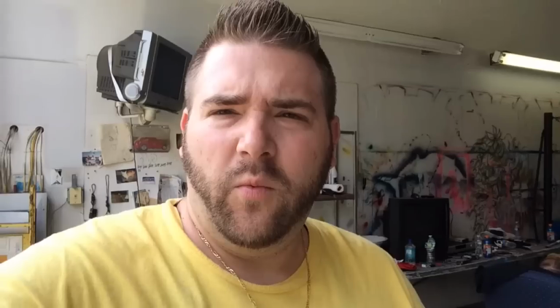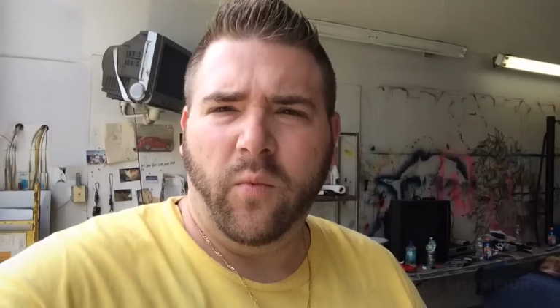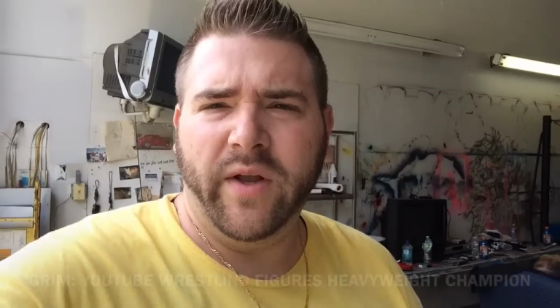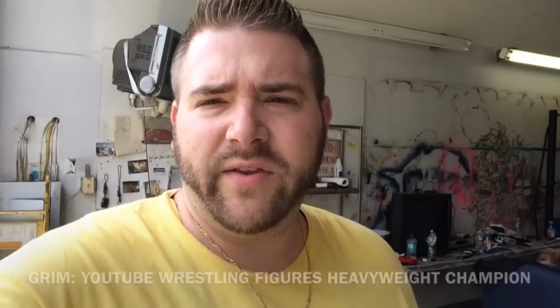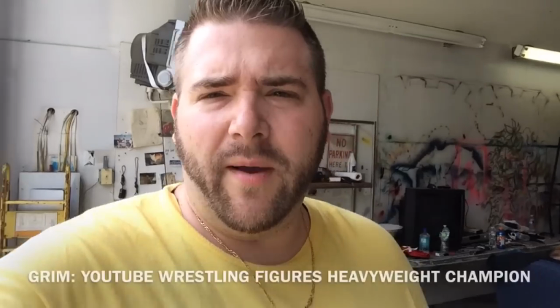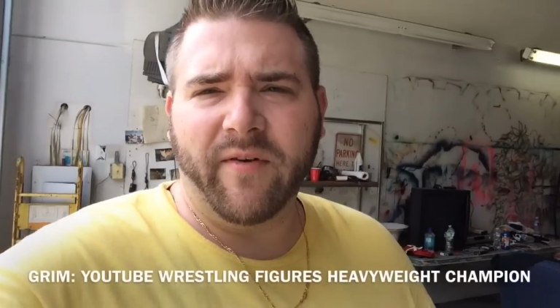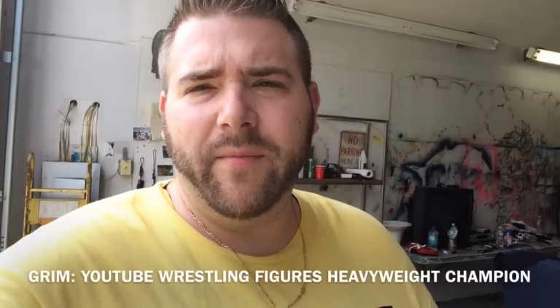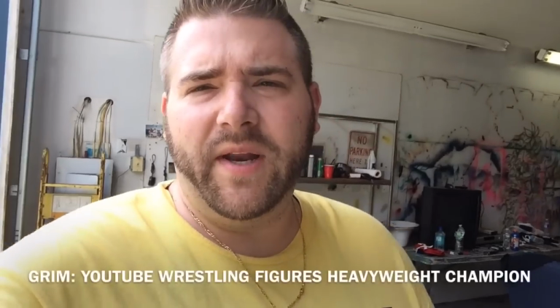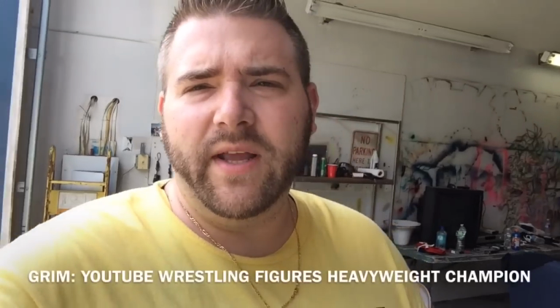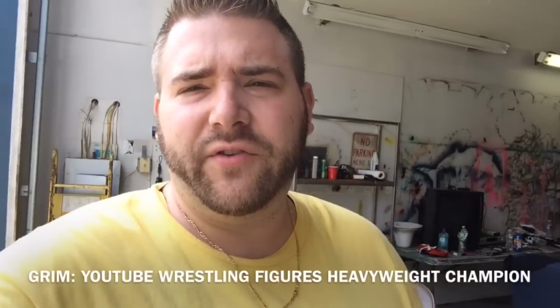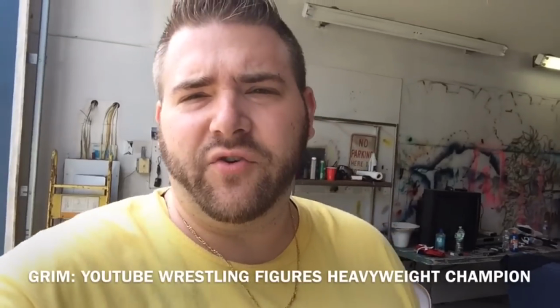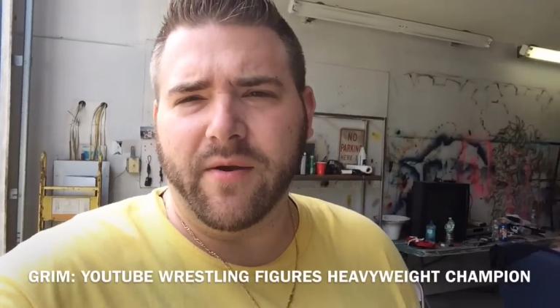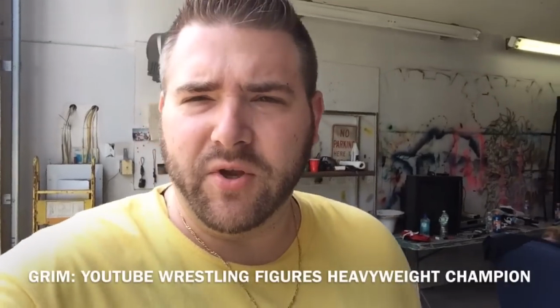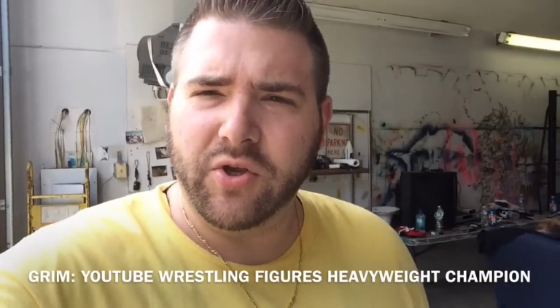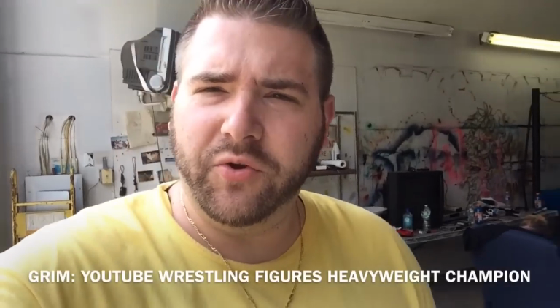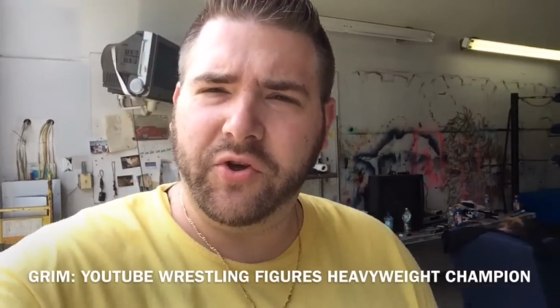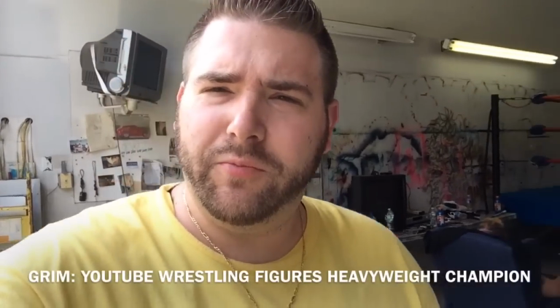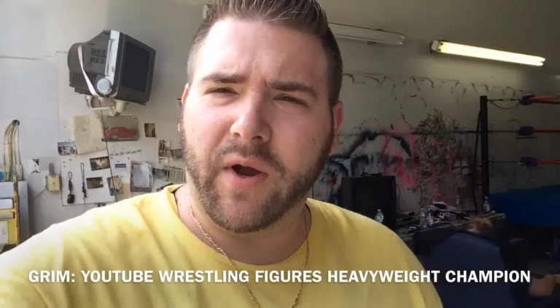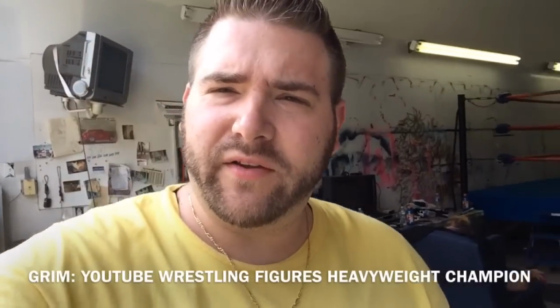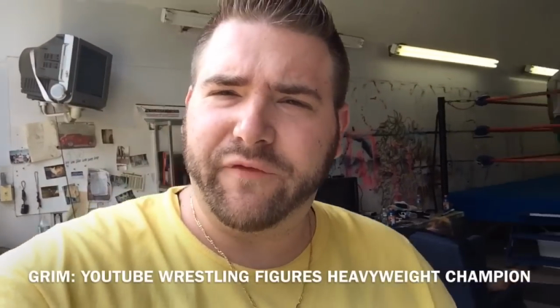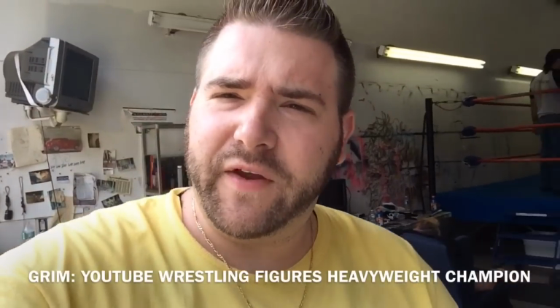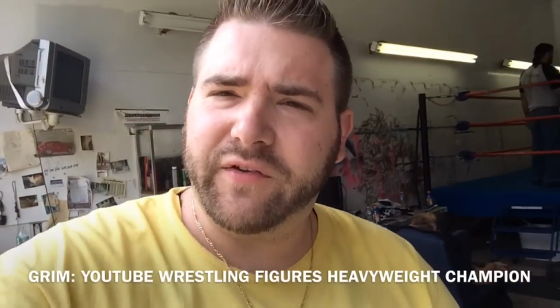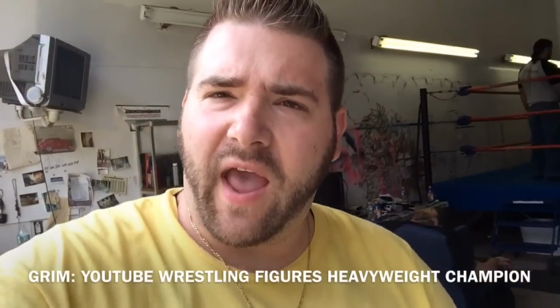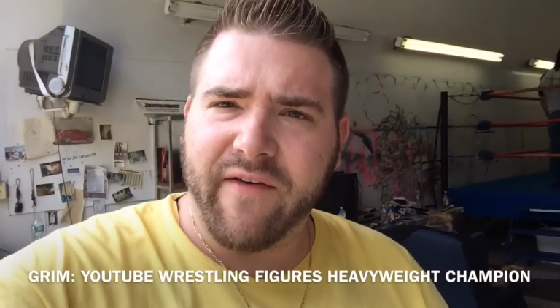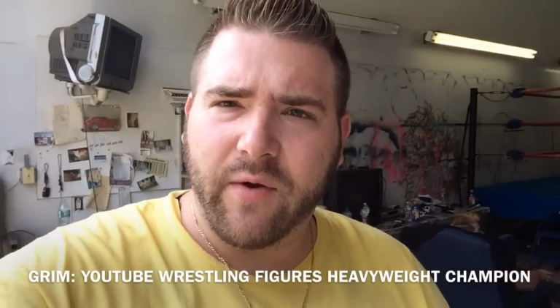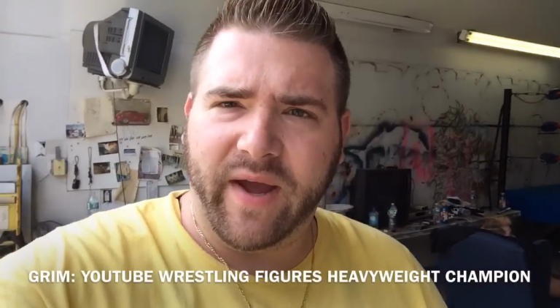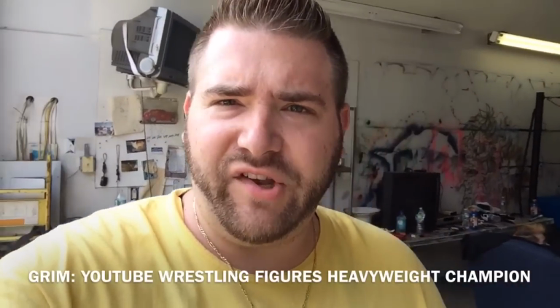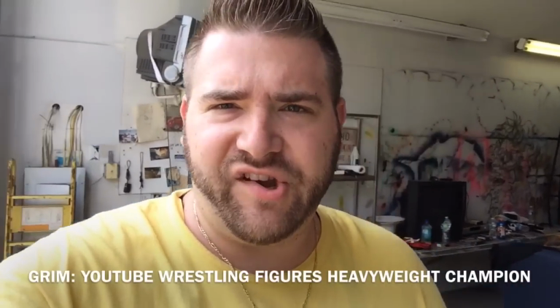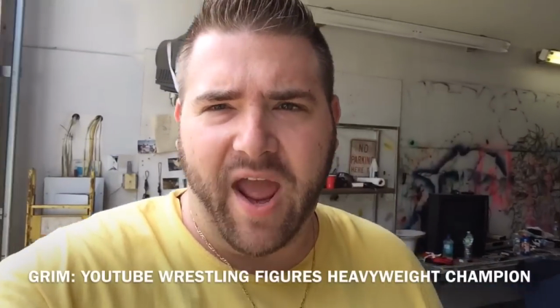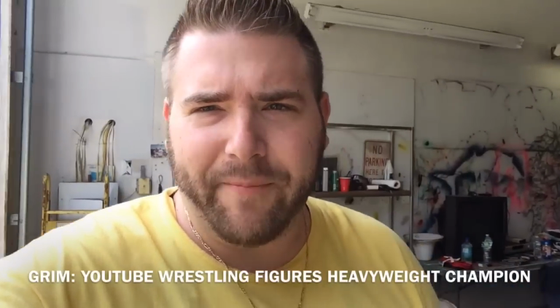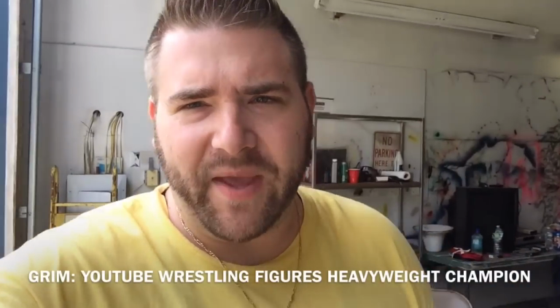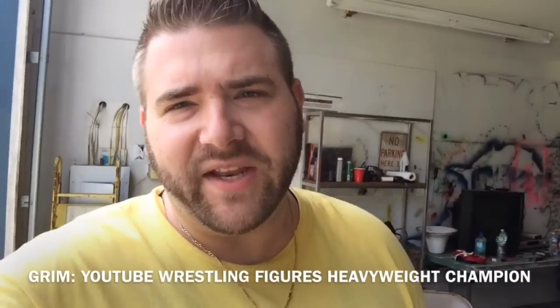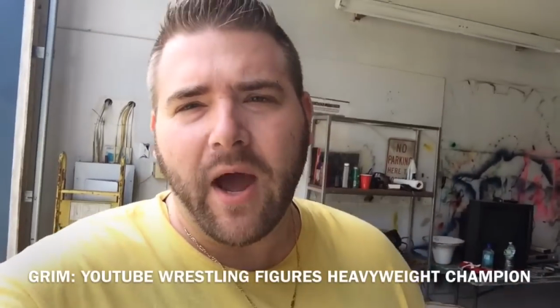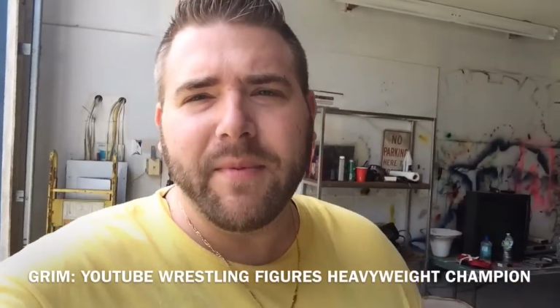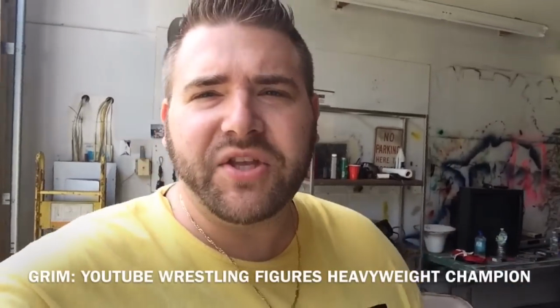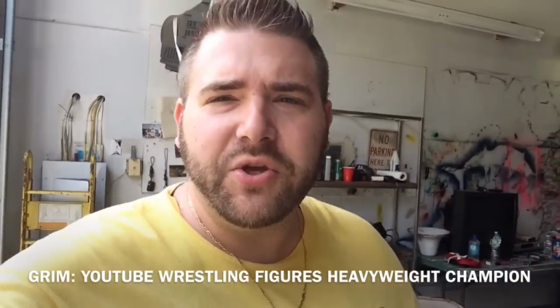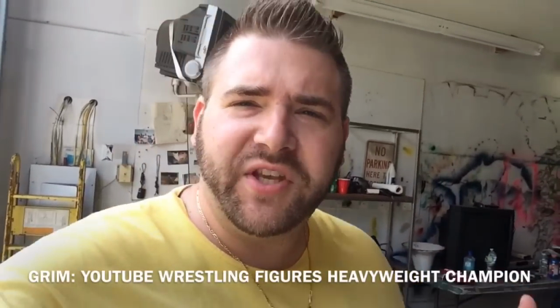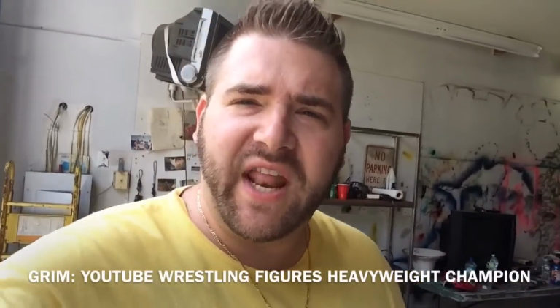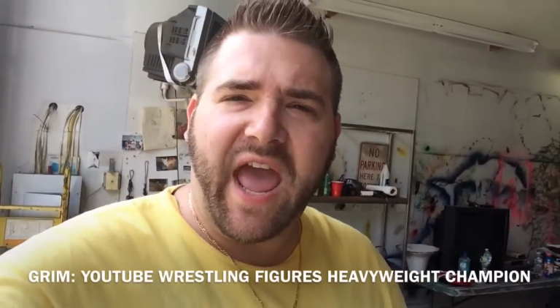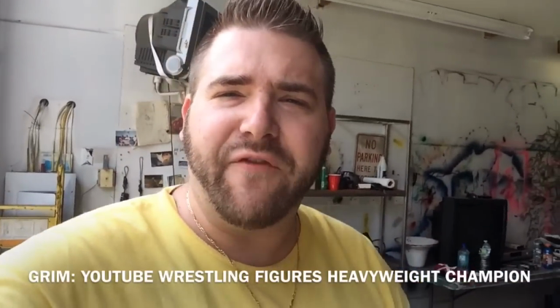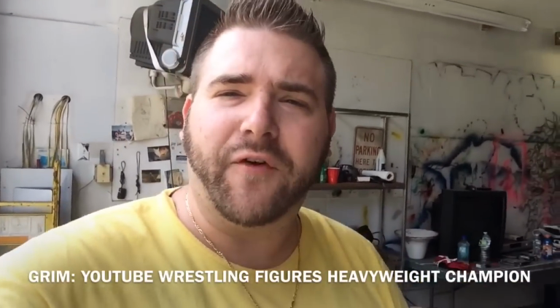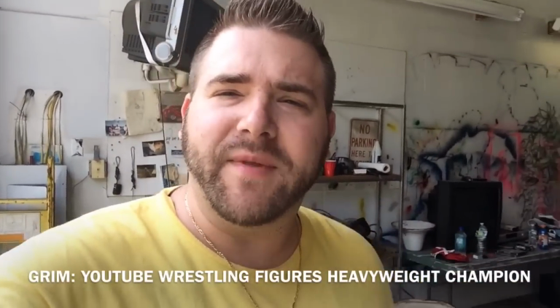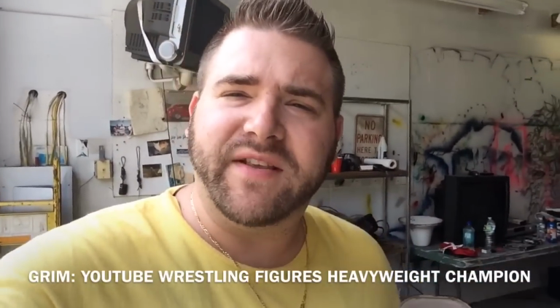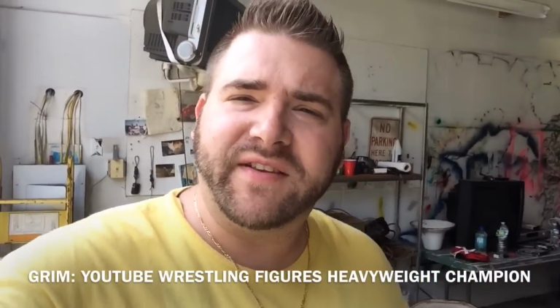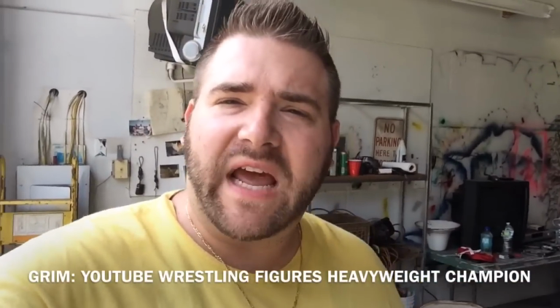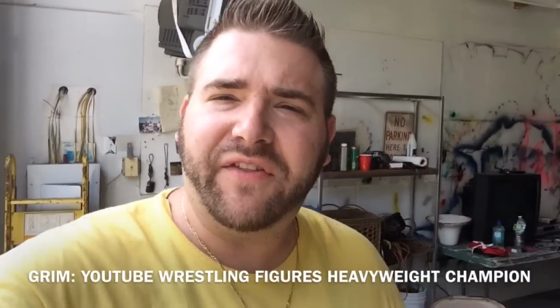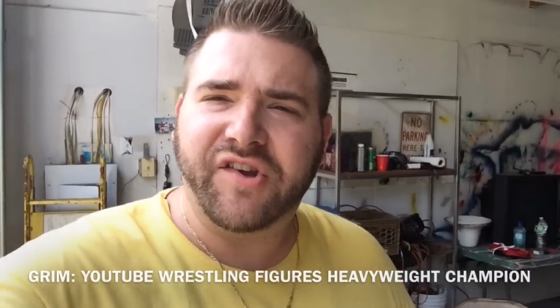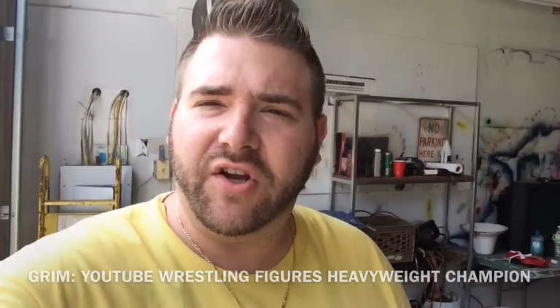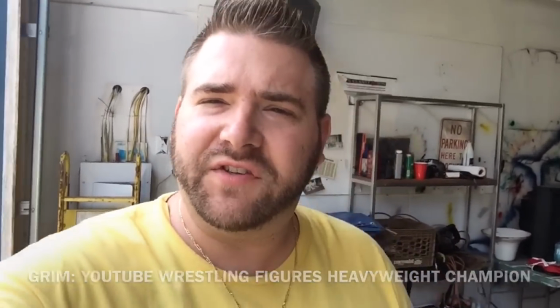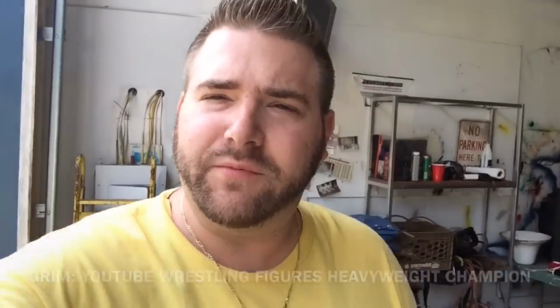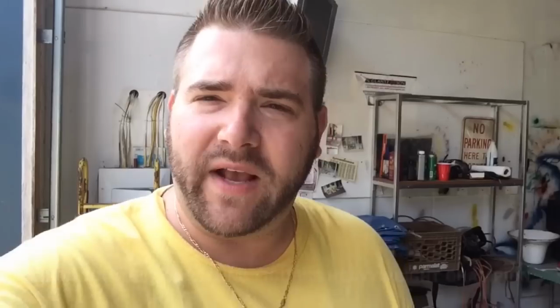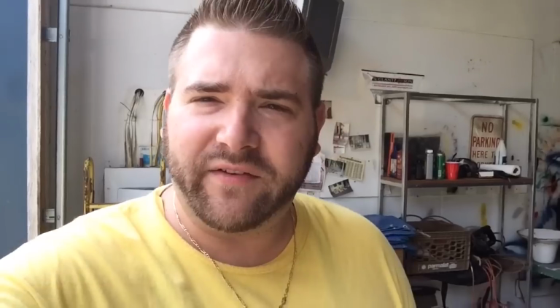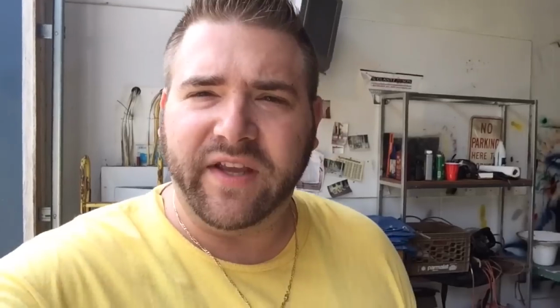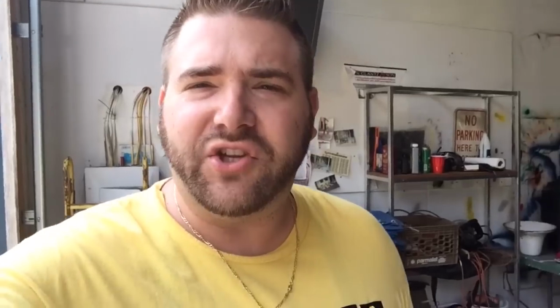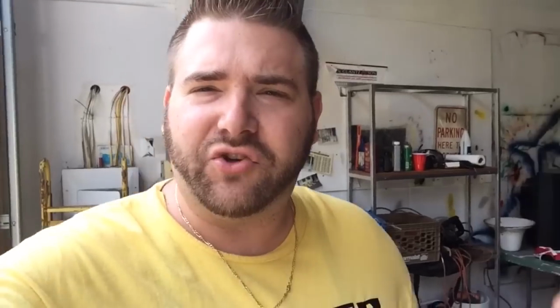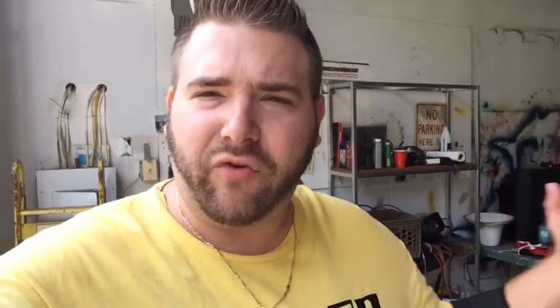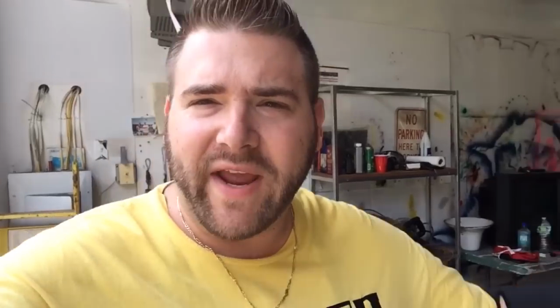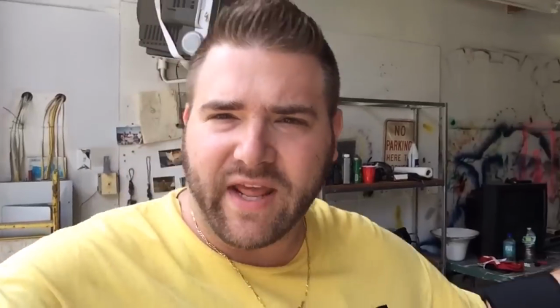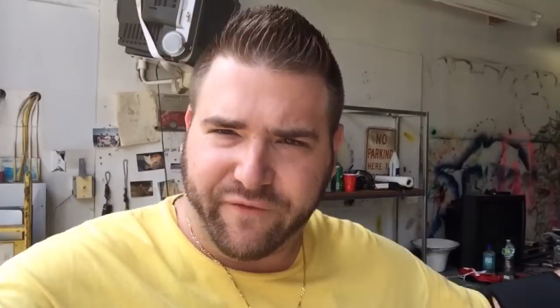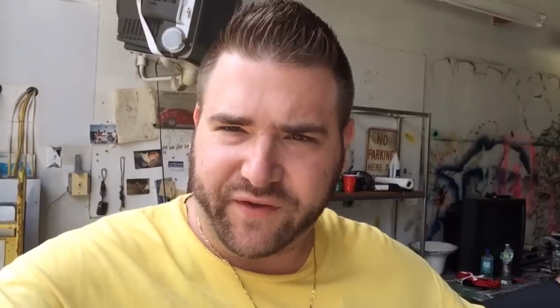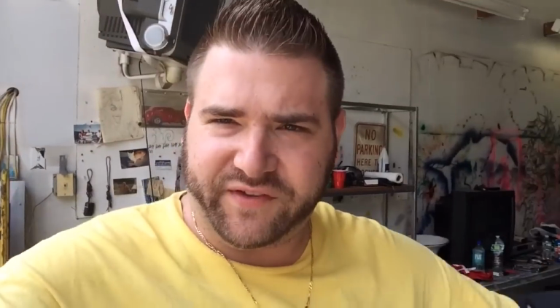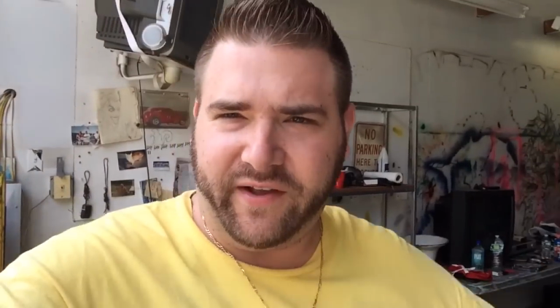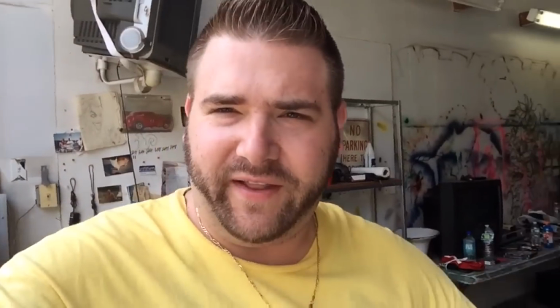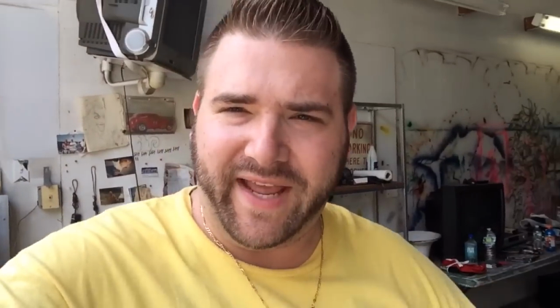What's up everybody, it's Grim, your YouTube Wrestling Figures Heavyweight Champion, coming to you today from the South Jersey Wrestling Training Facility.